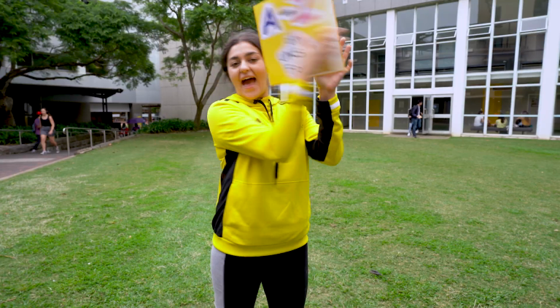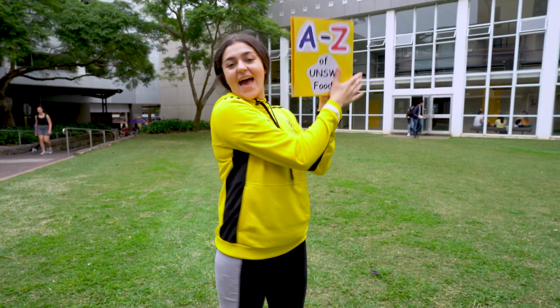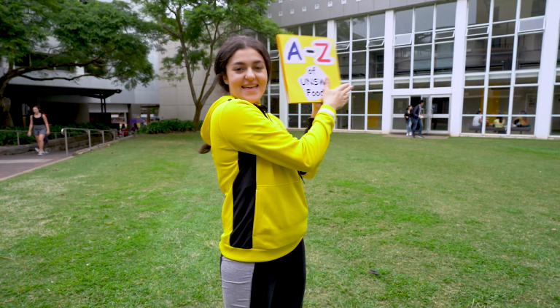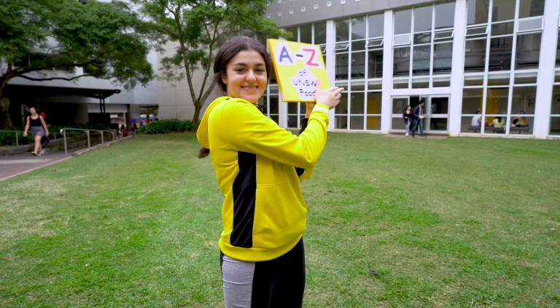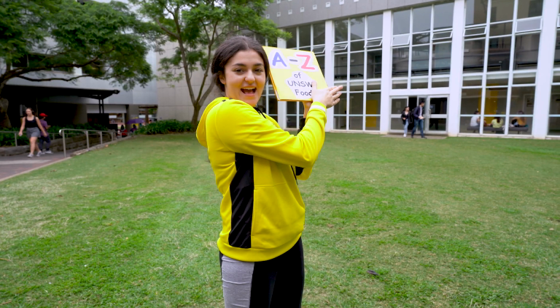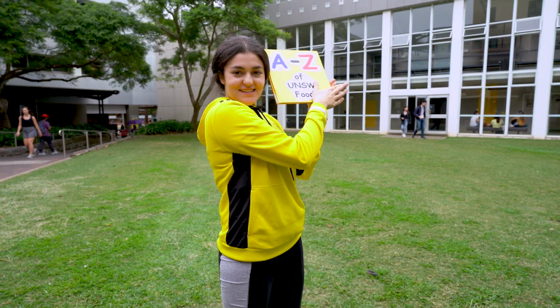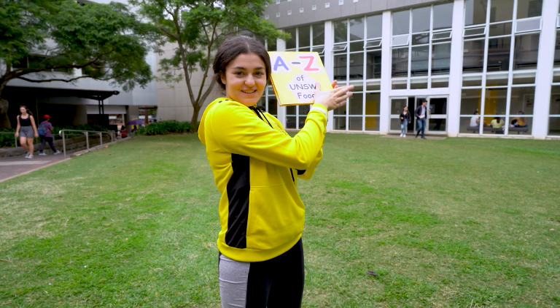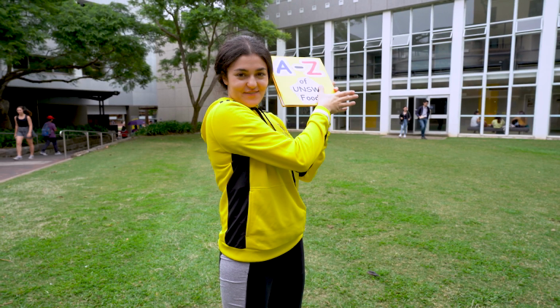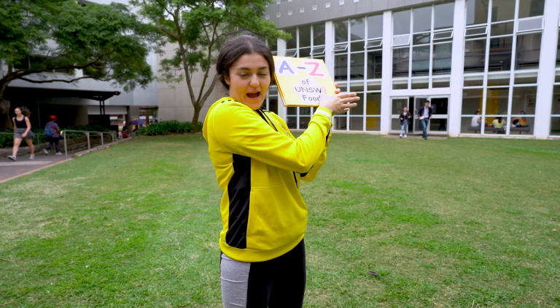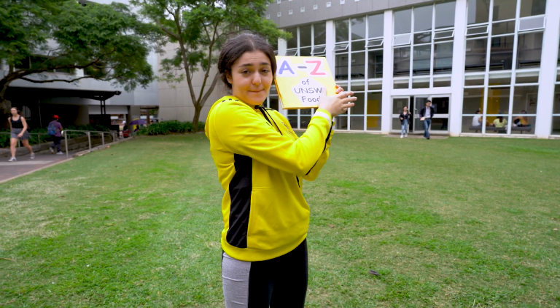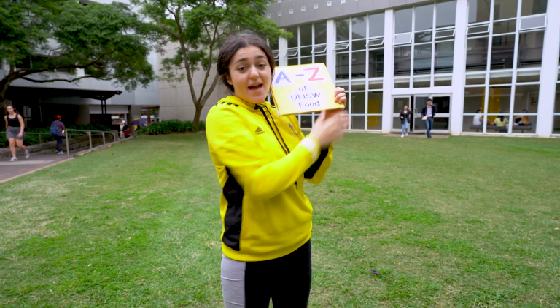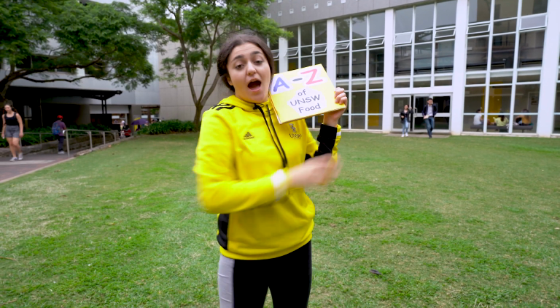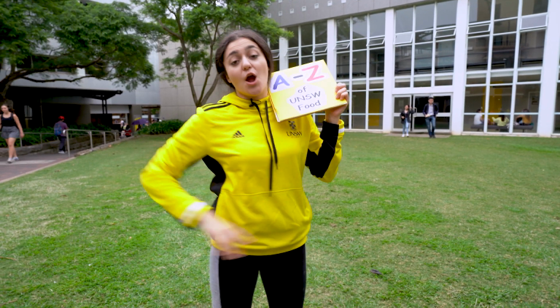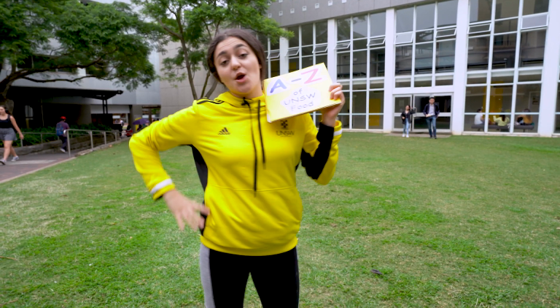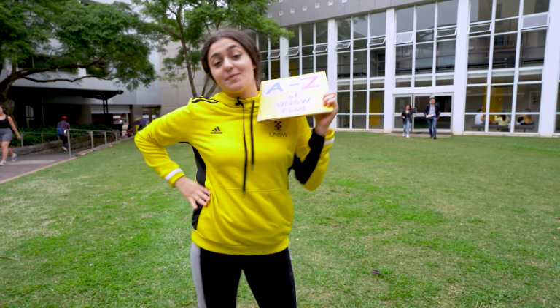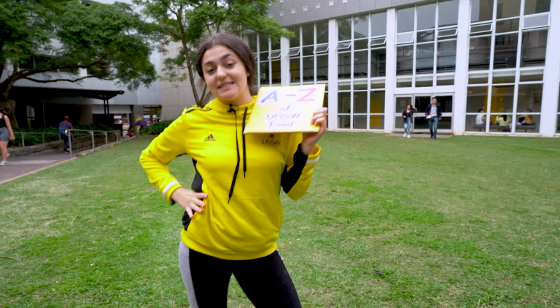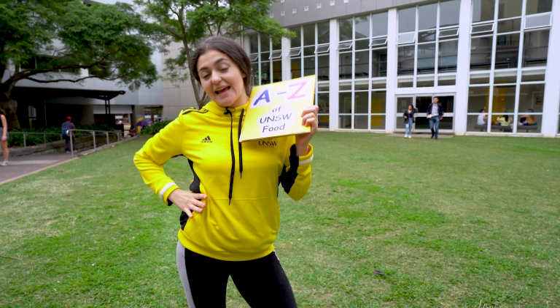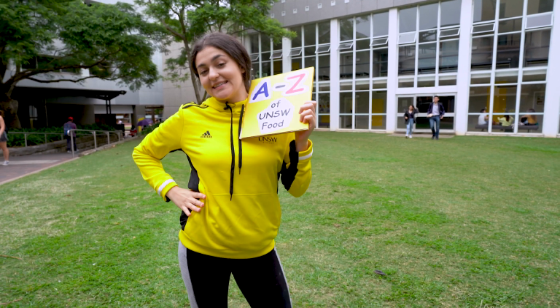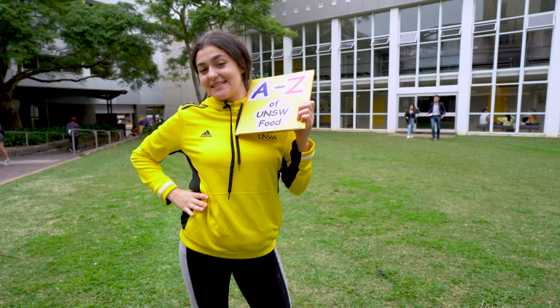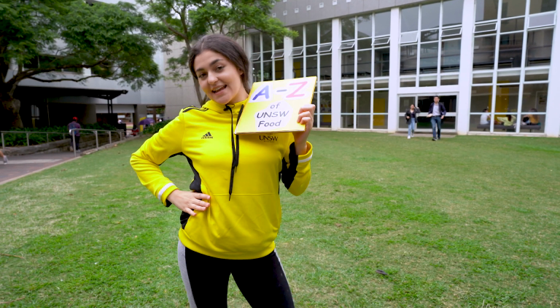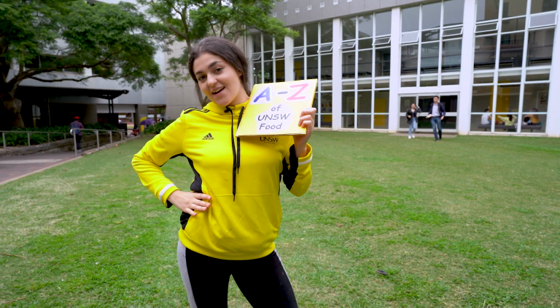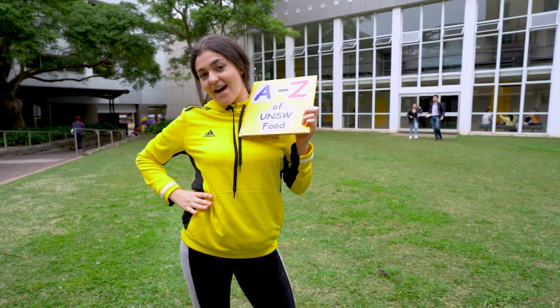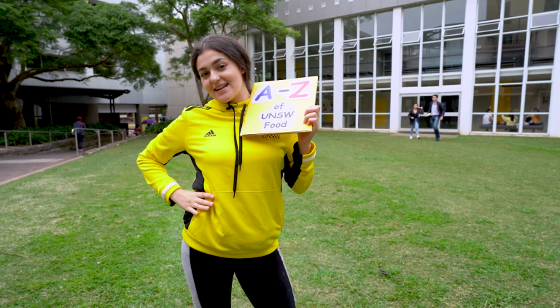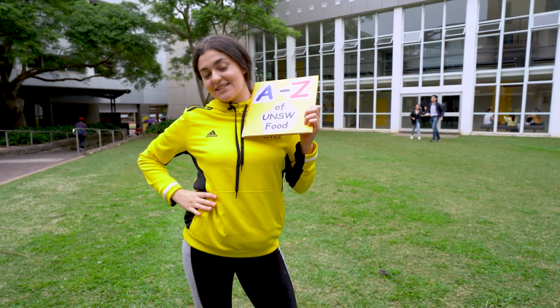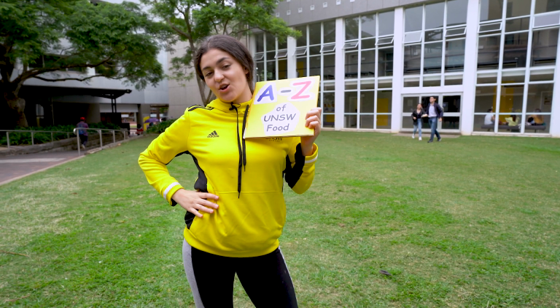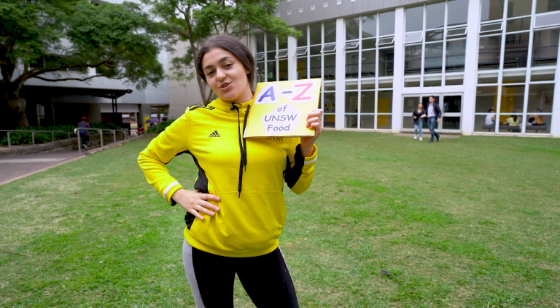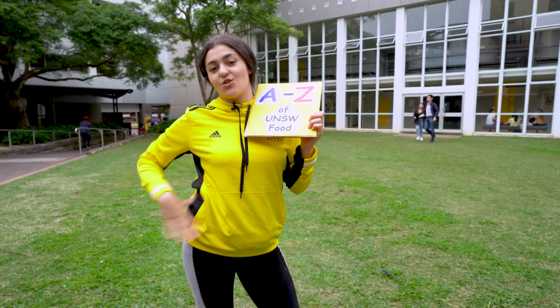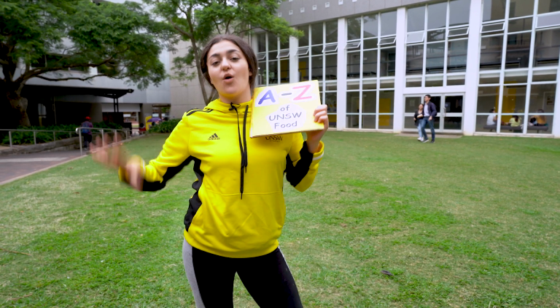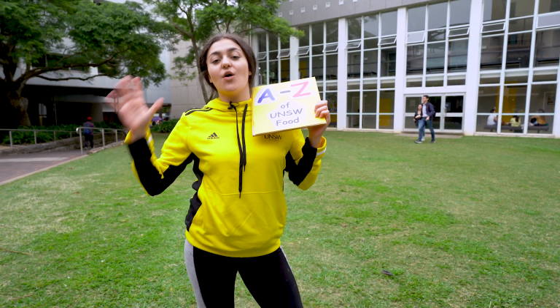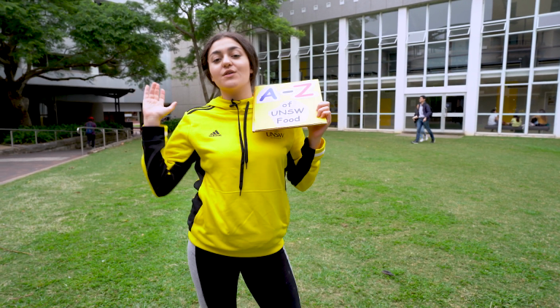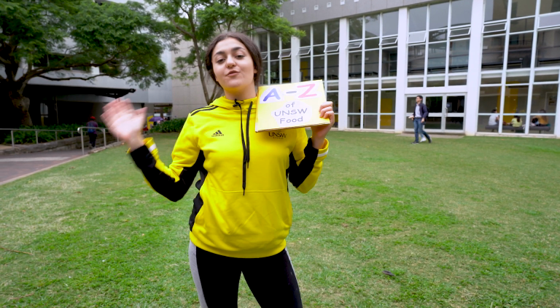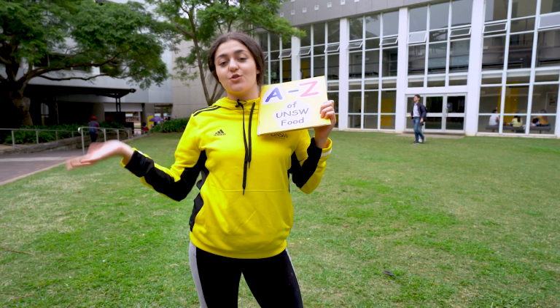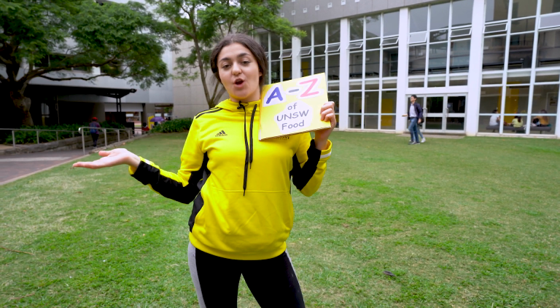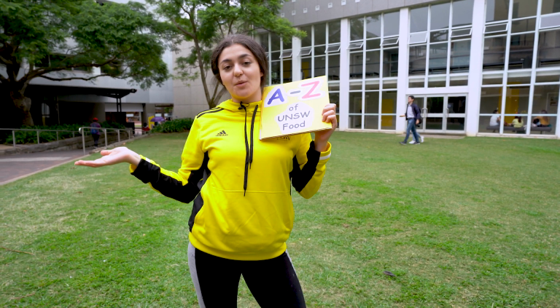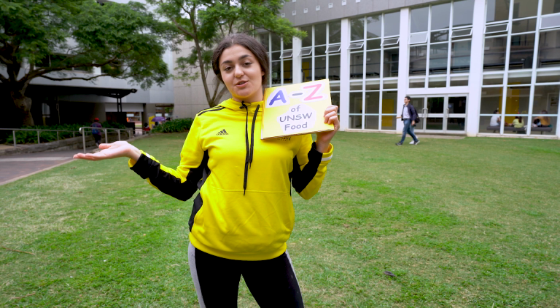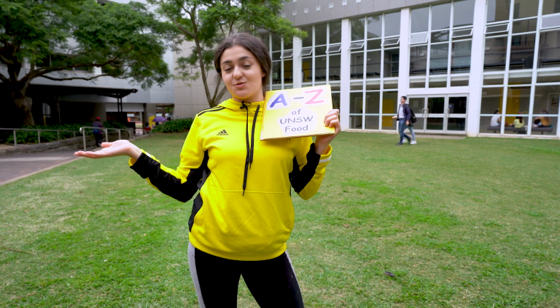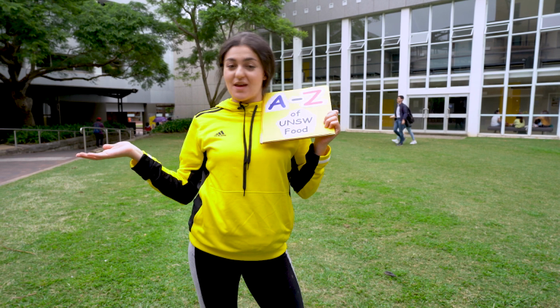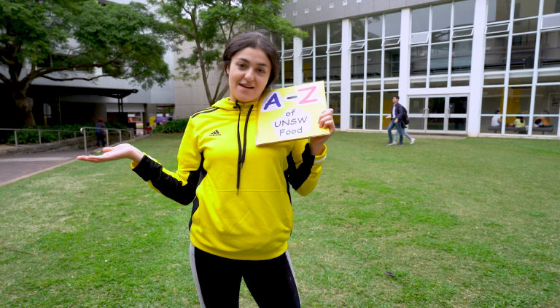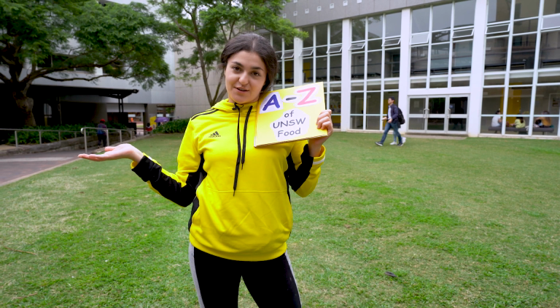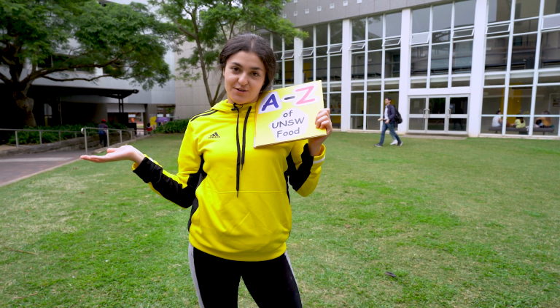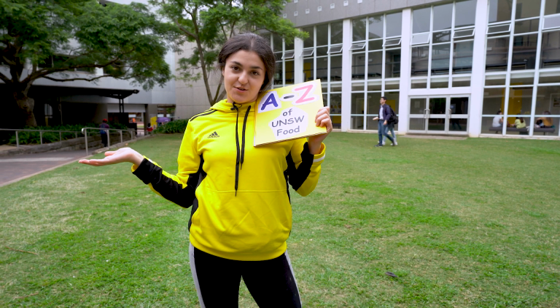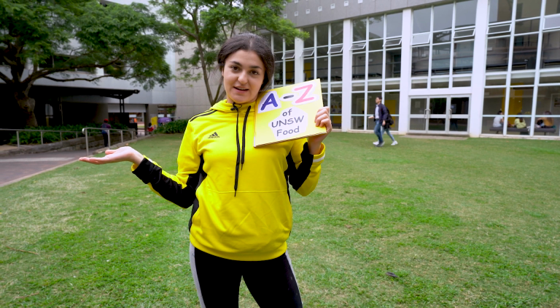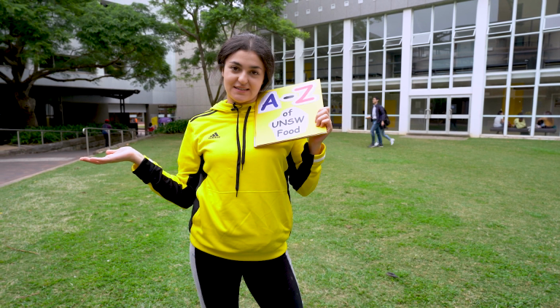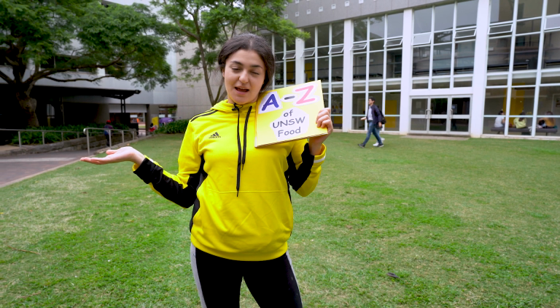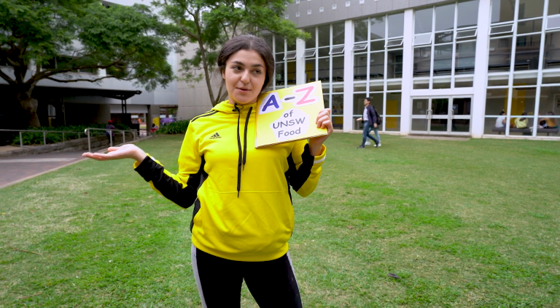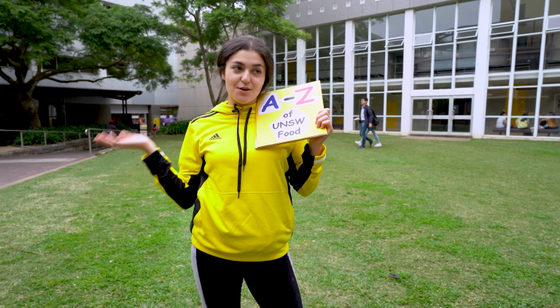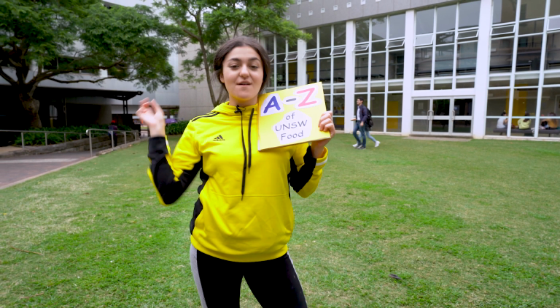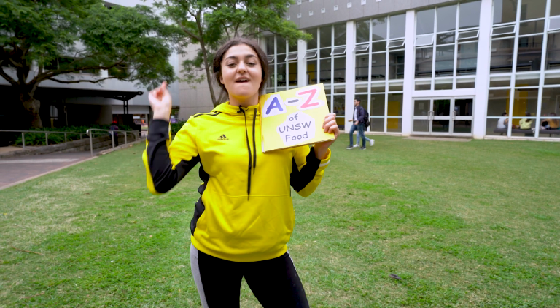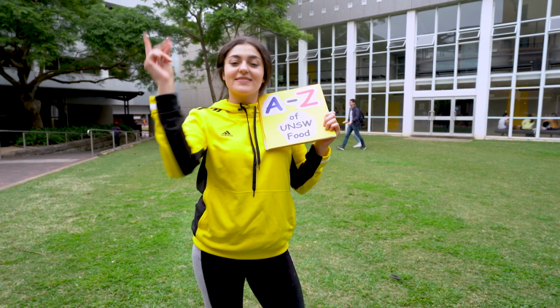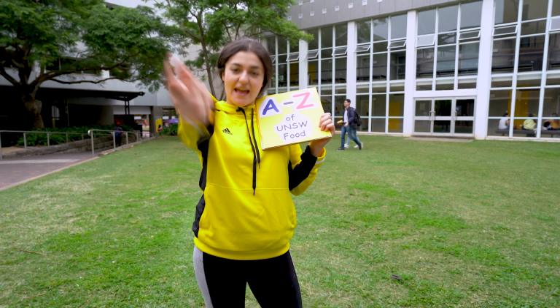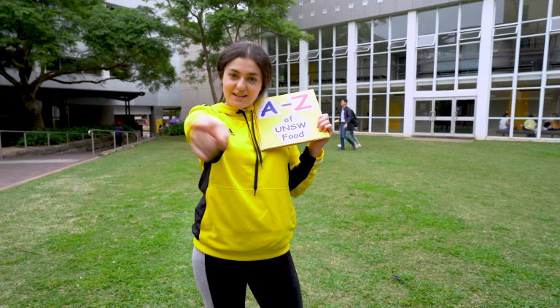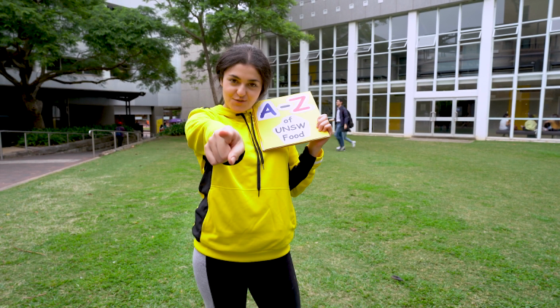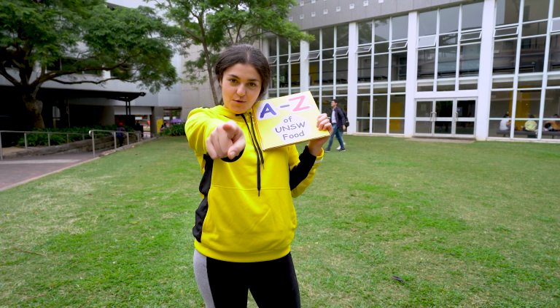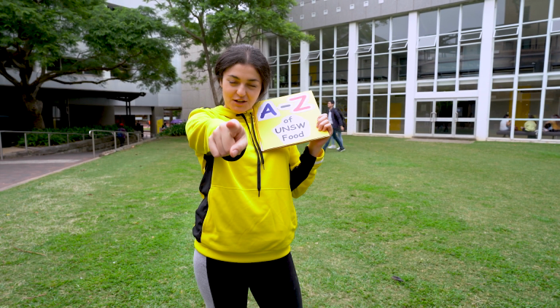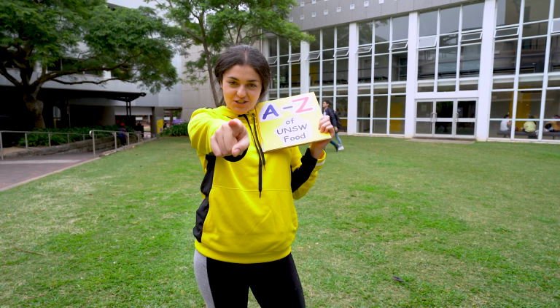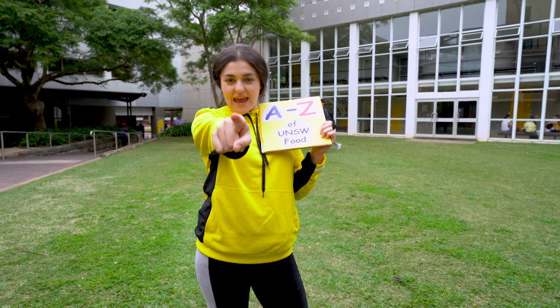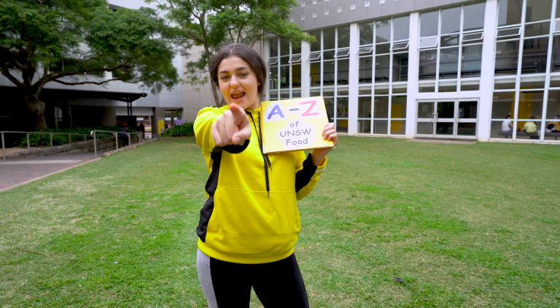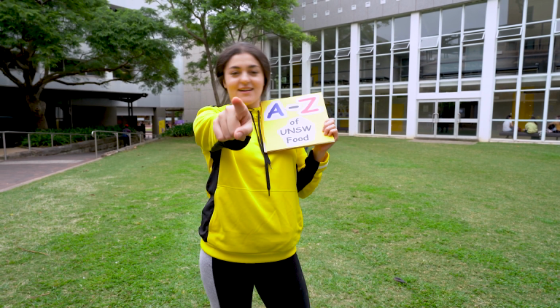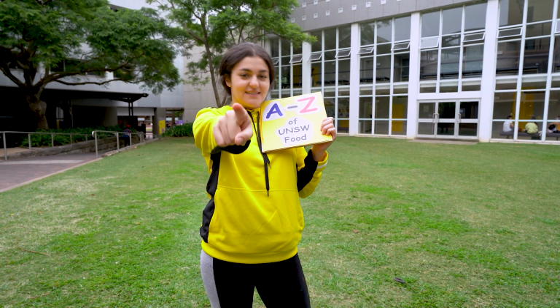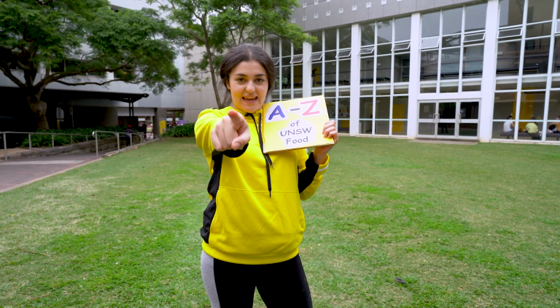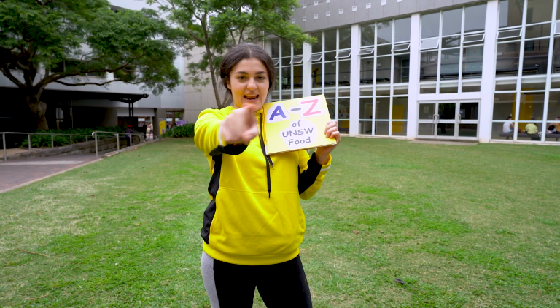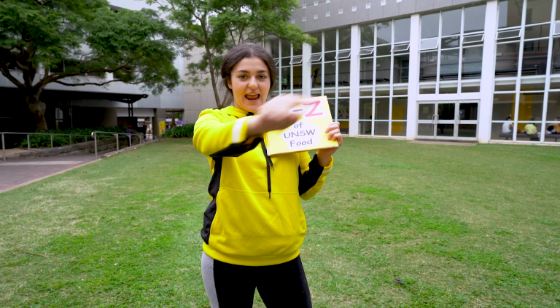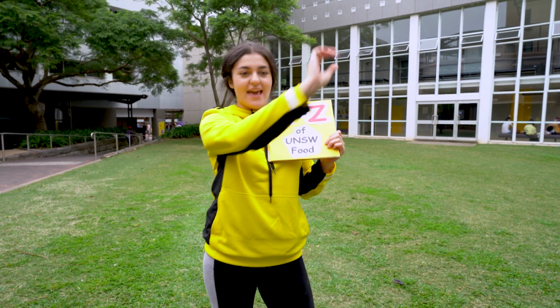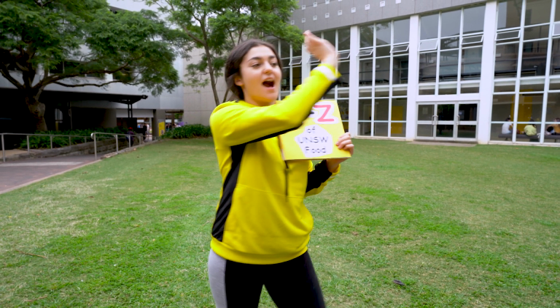And that's a wrap! I hope this A-to-Z guide has shown you all the food options we have here at UNSW. Thanks for watching and I'll see you later.